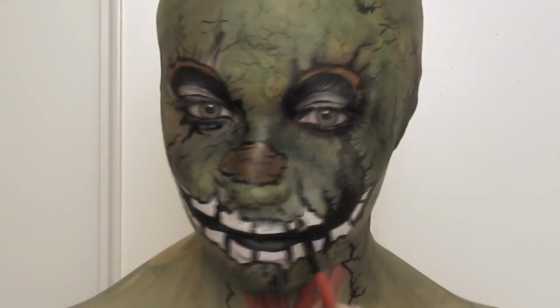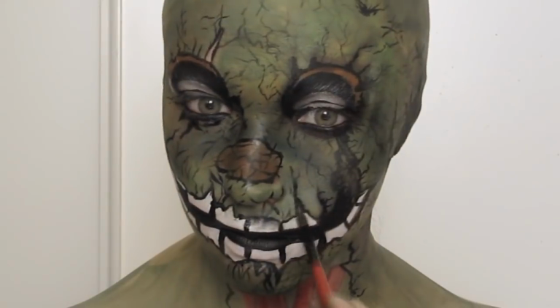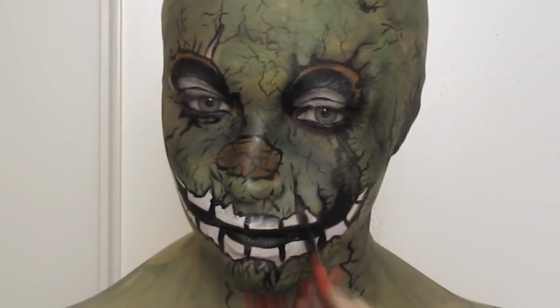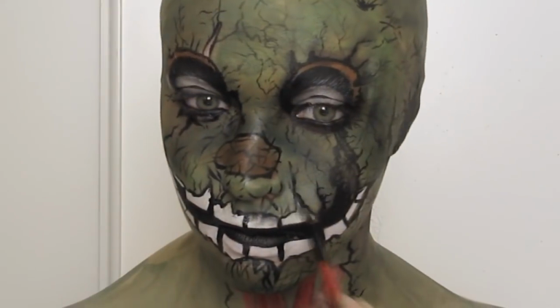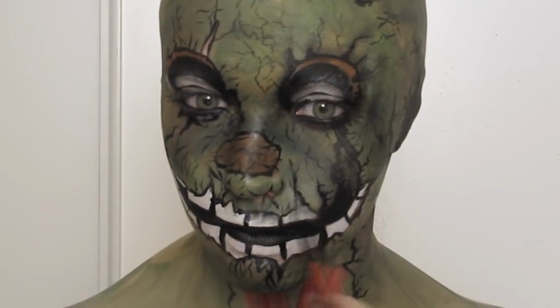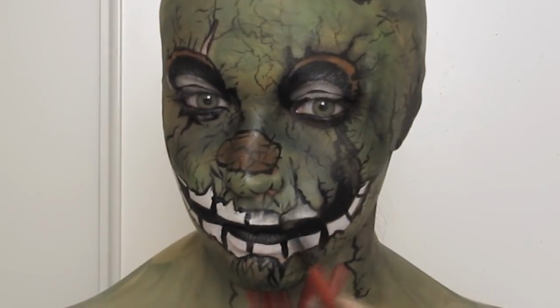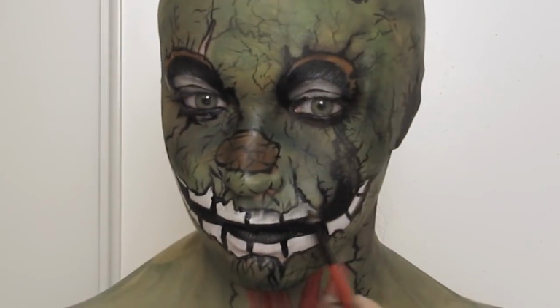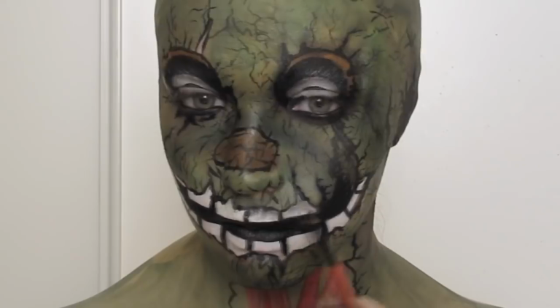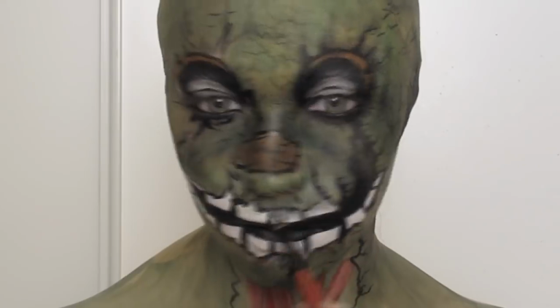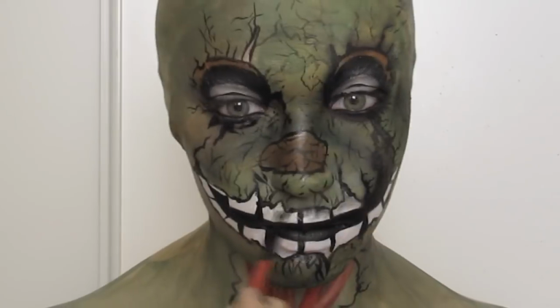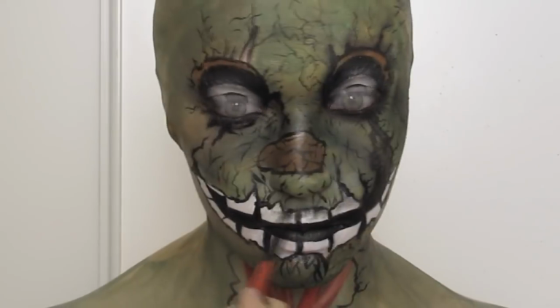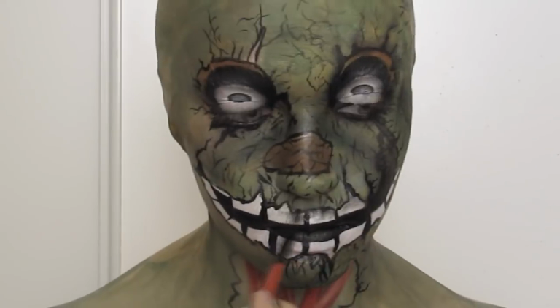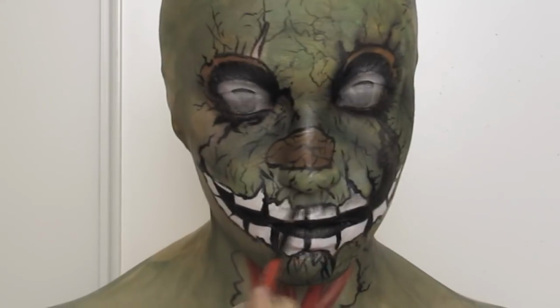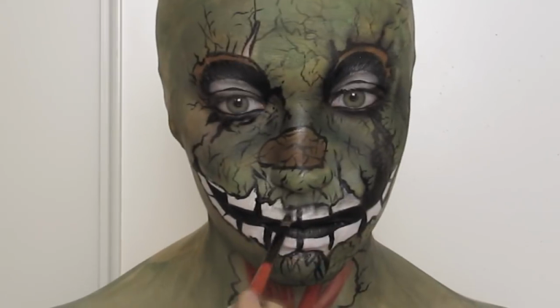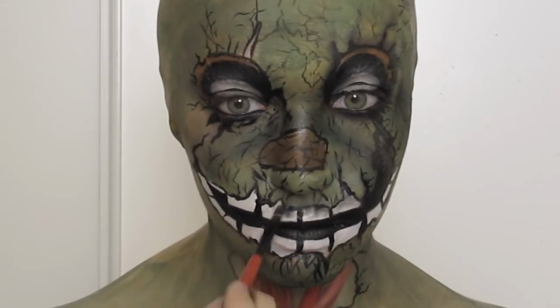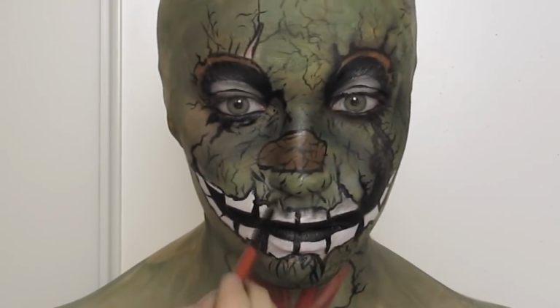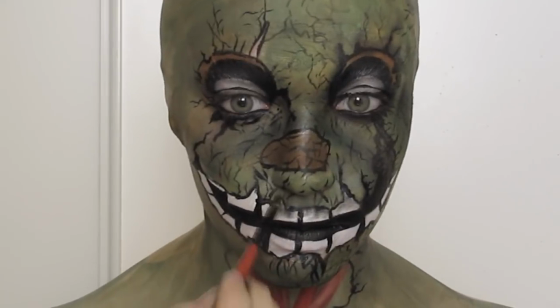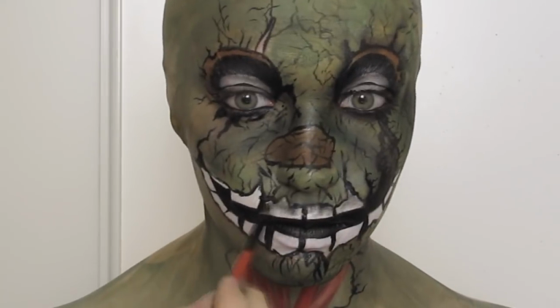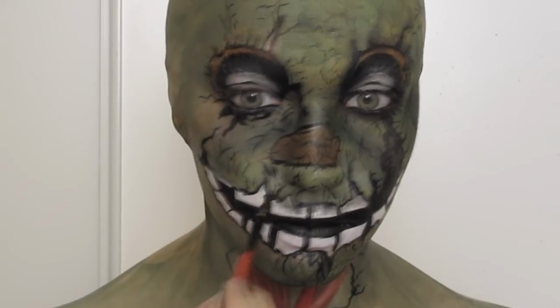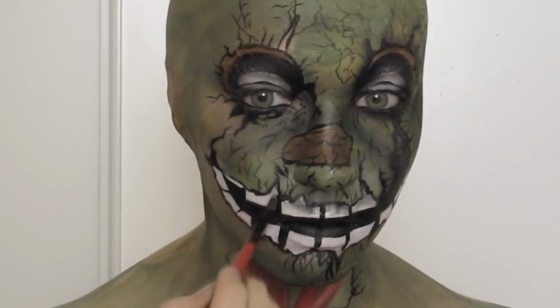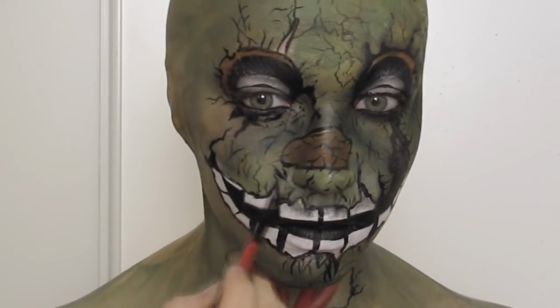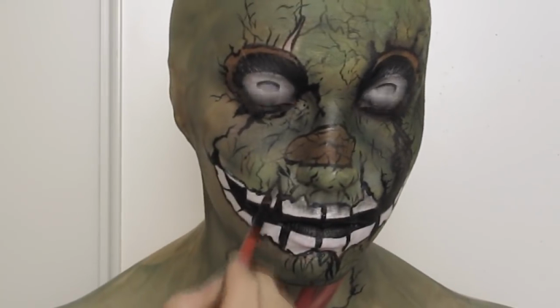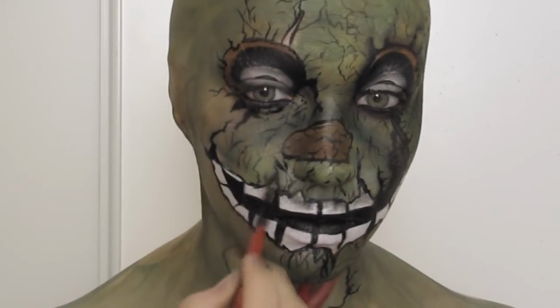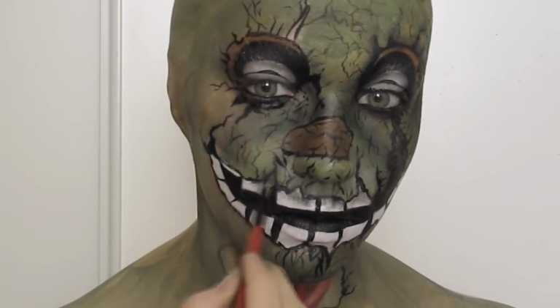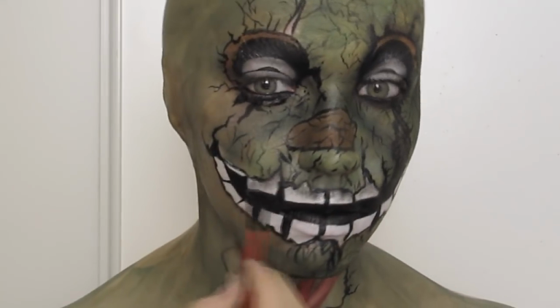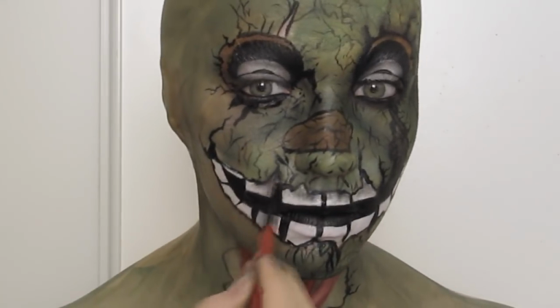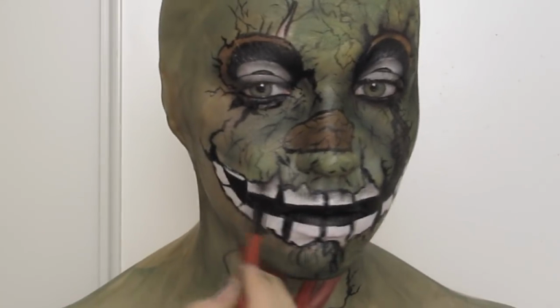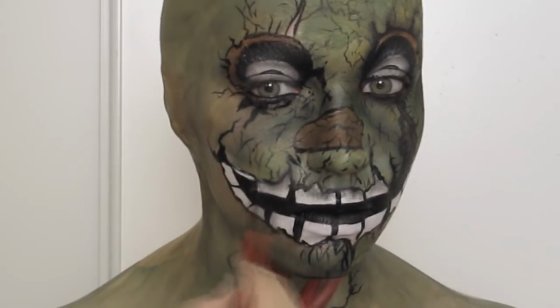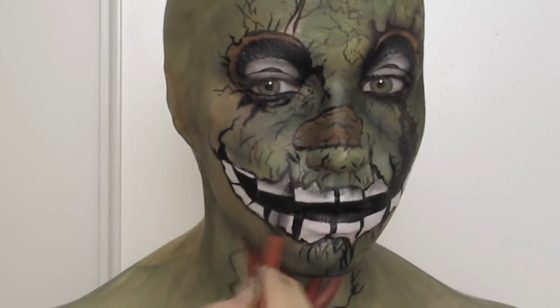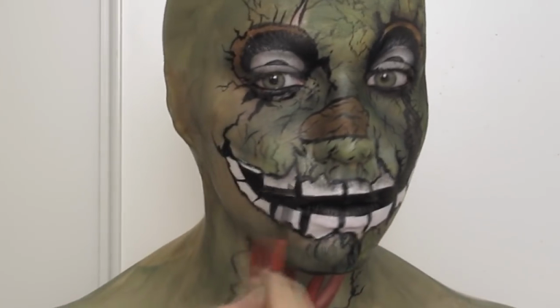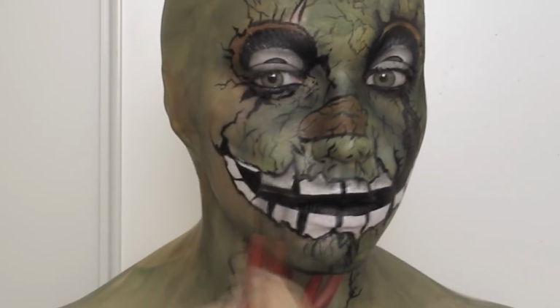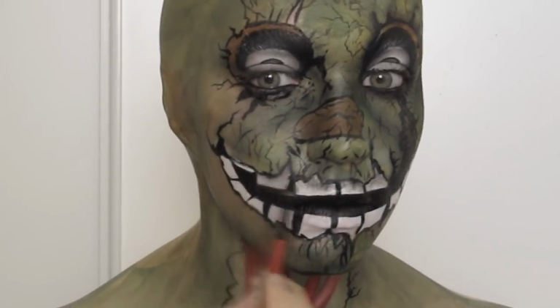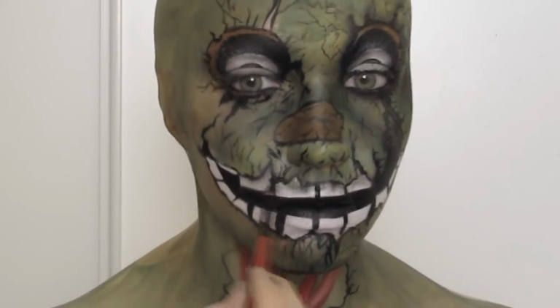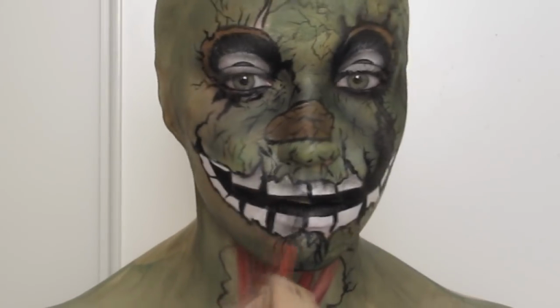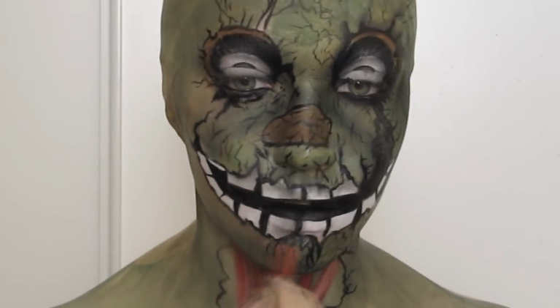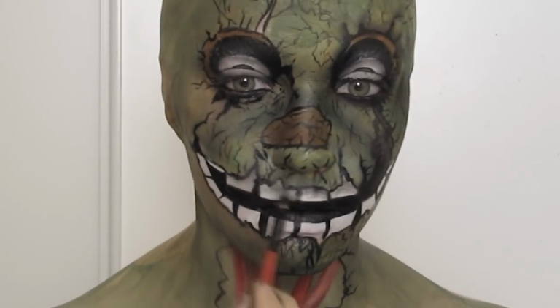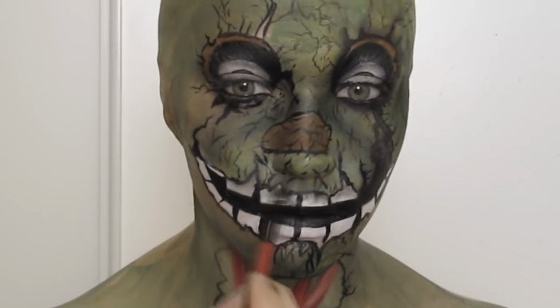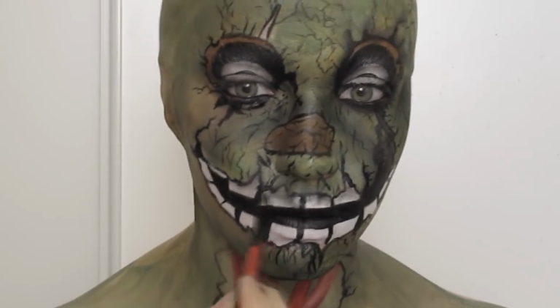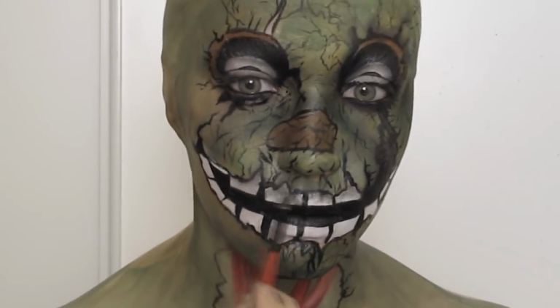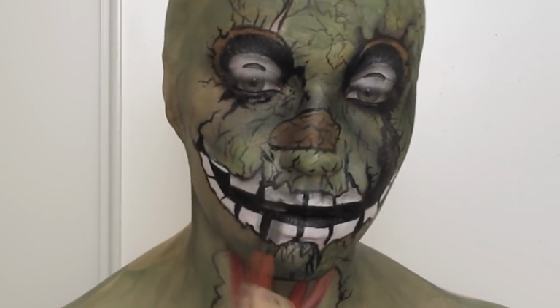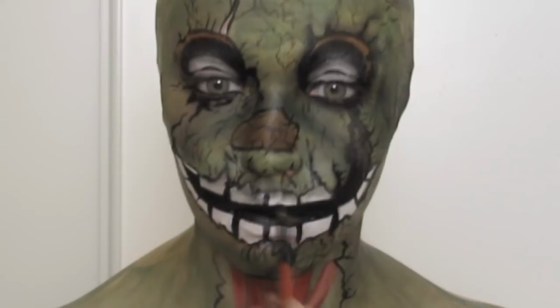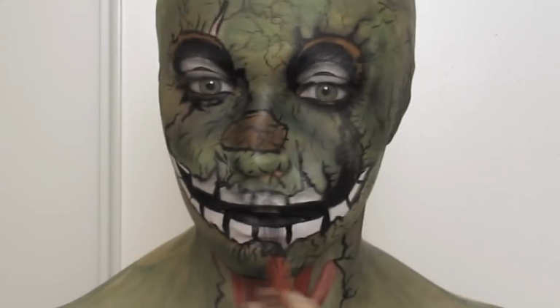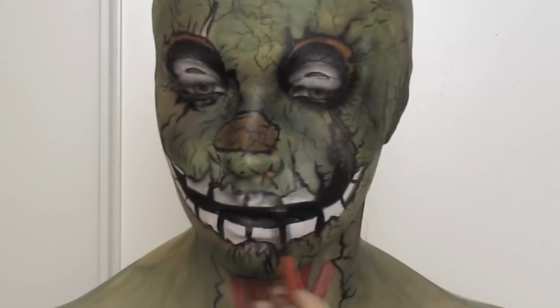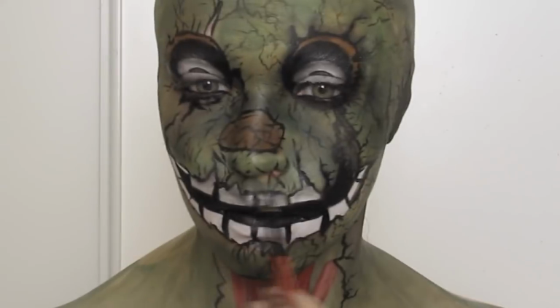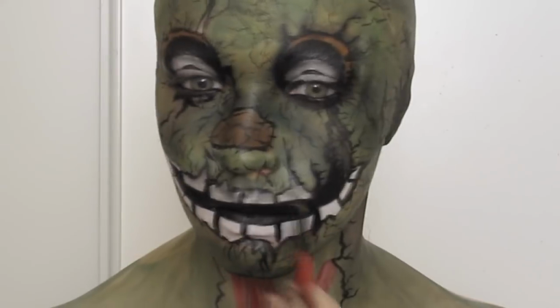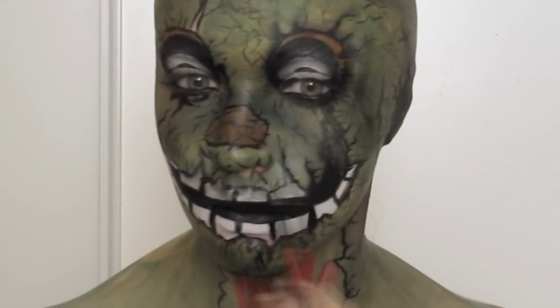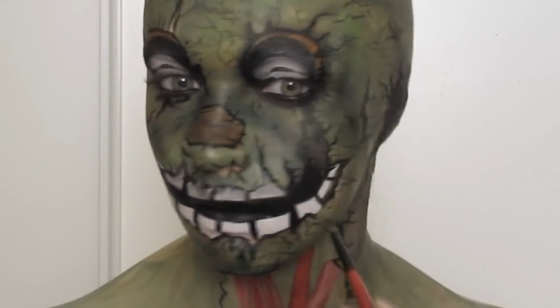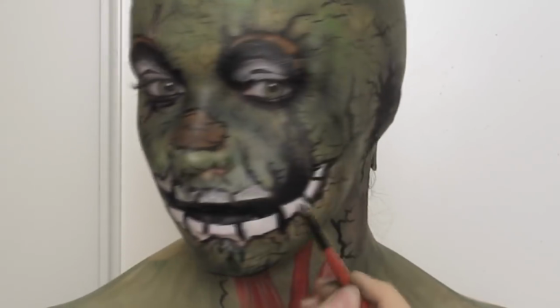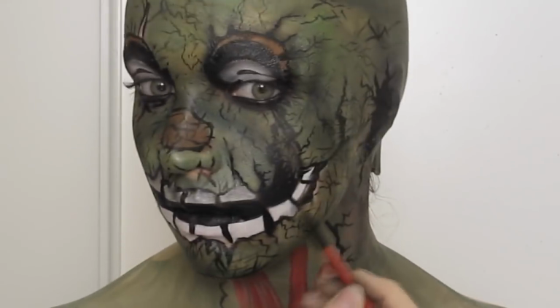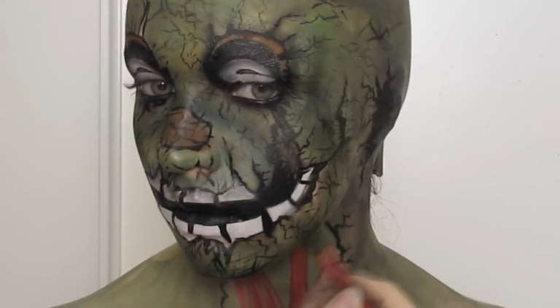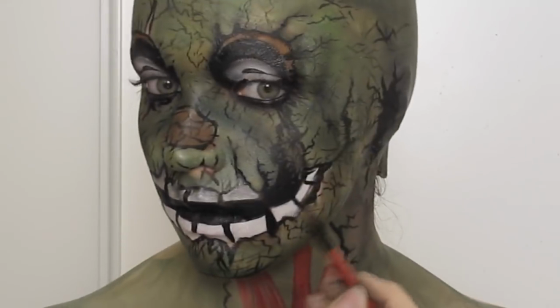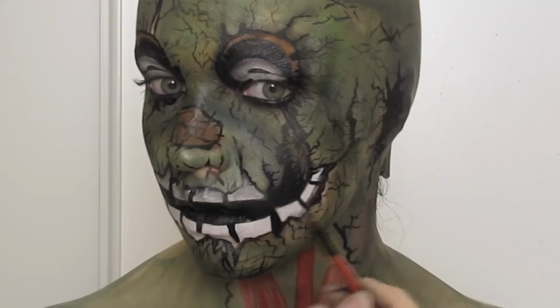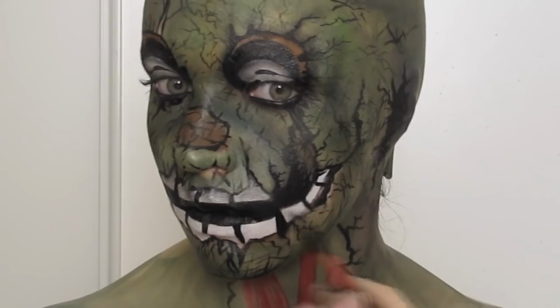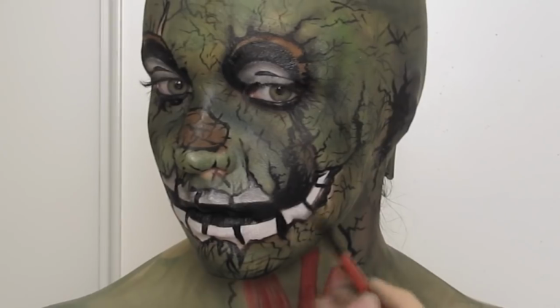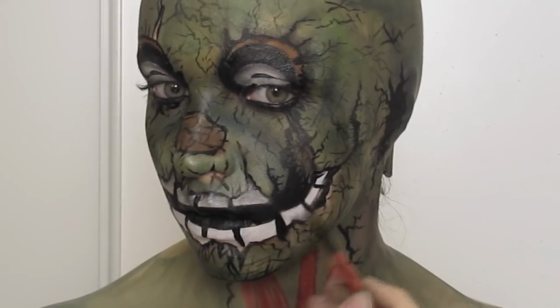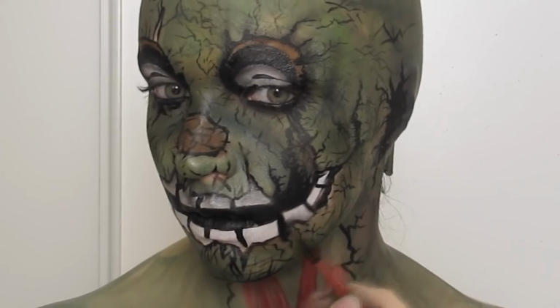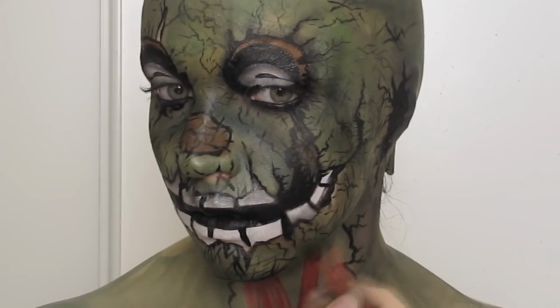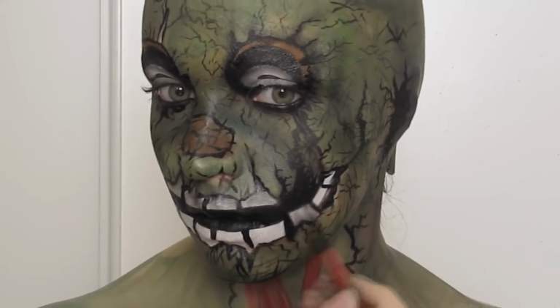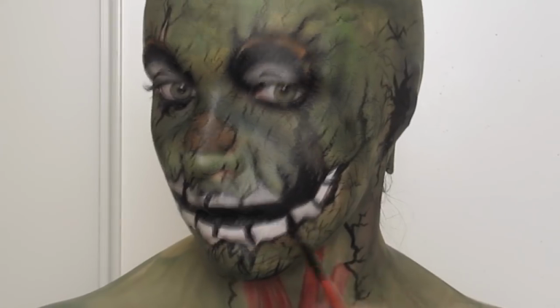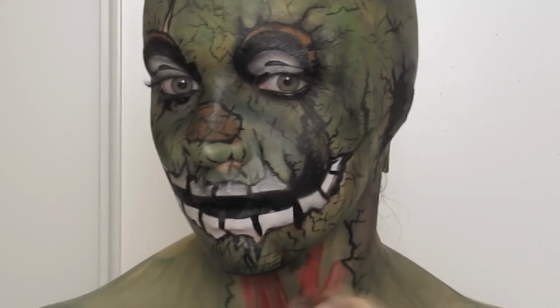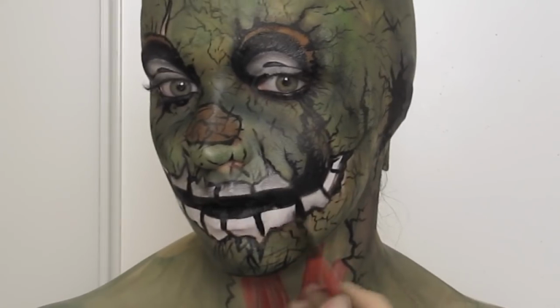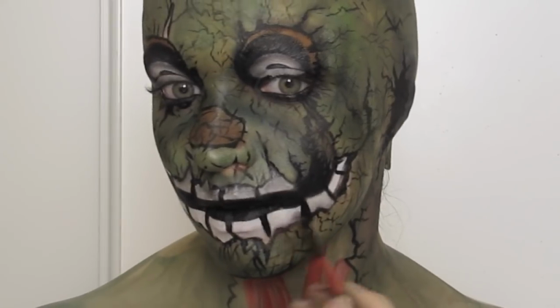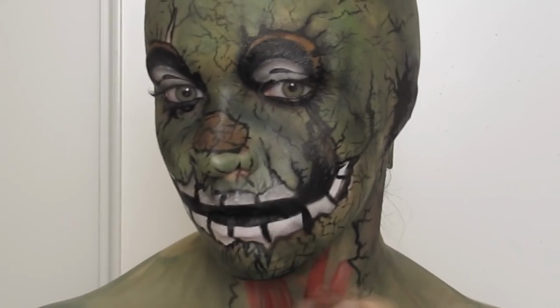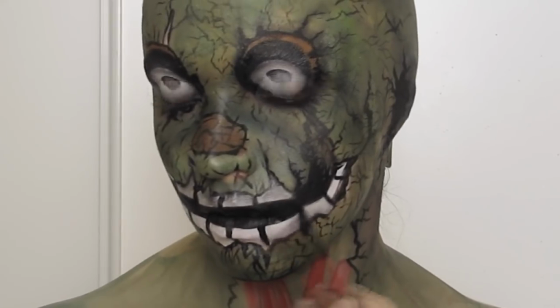To shade the teeth I went over them with a grey and black eyeshadow along the outside and also added a bit of a brown copper color over top to help them look rusted.